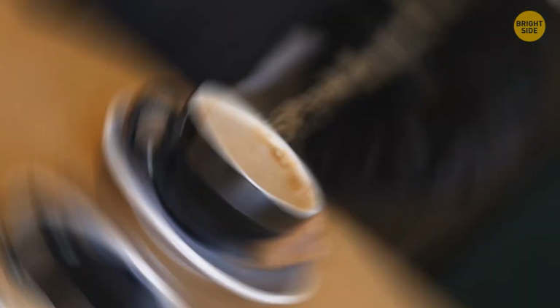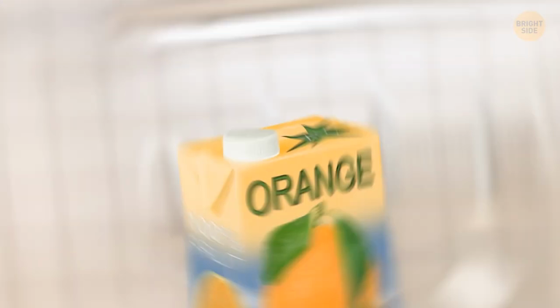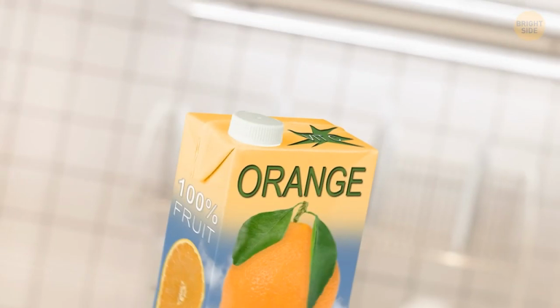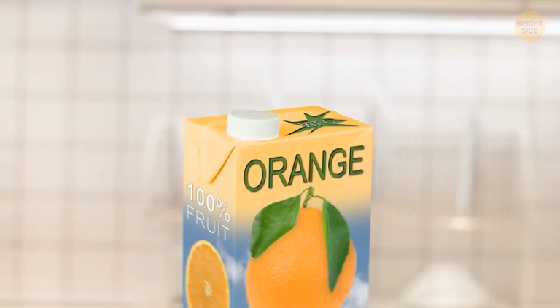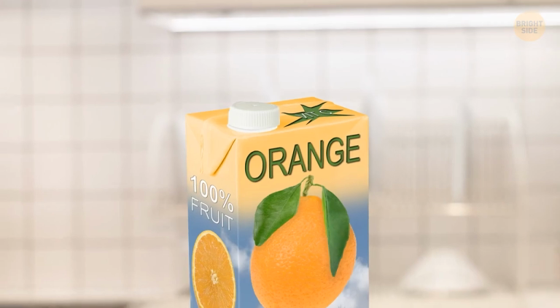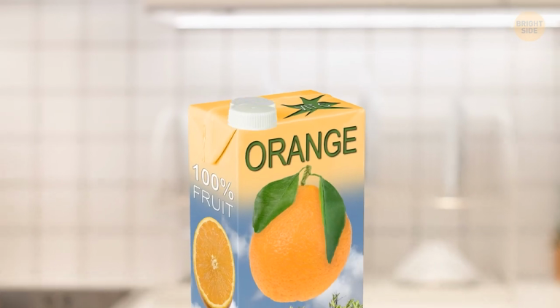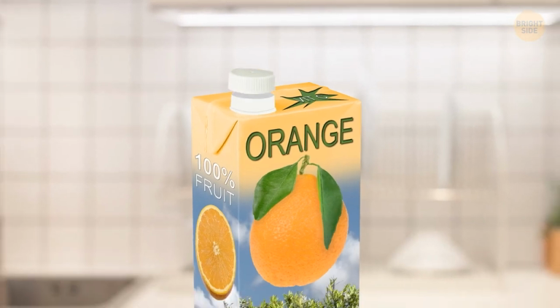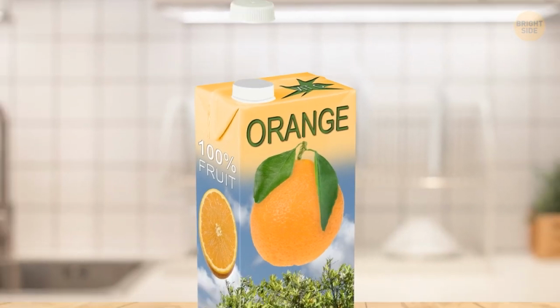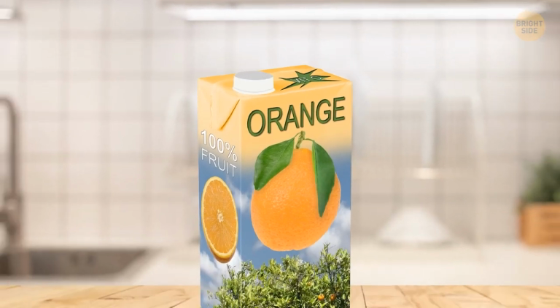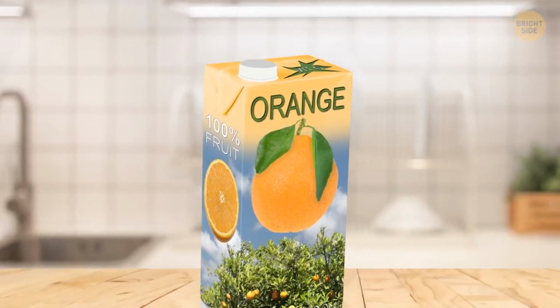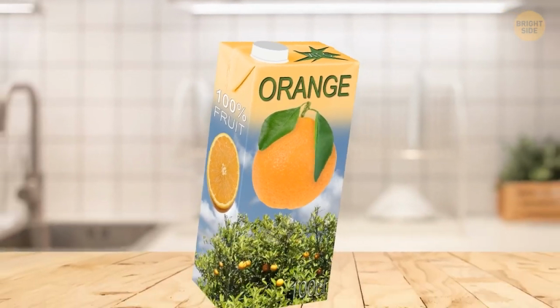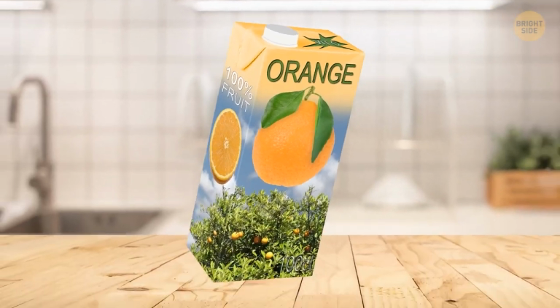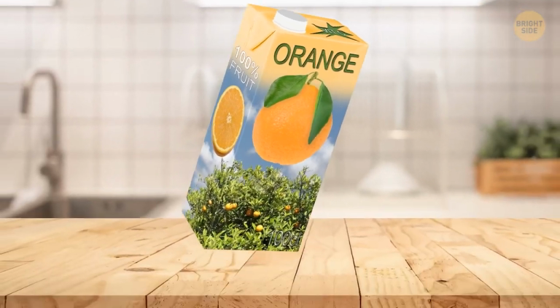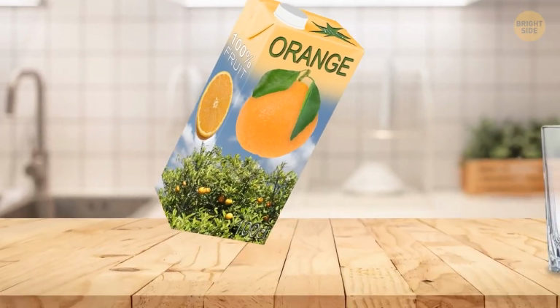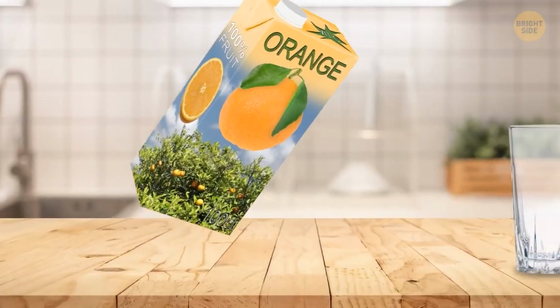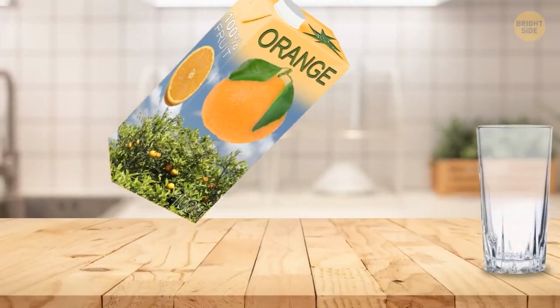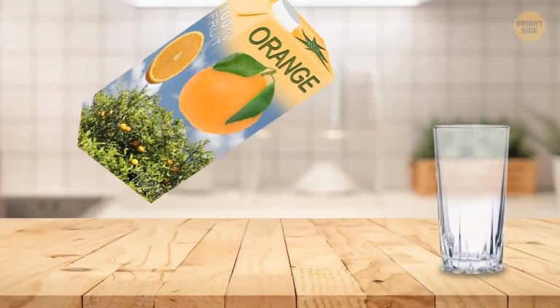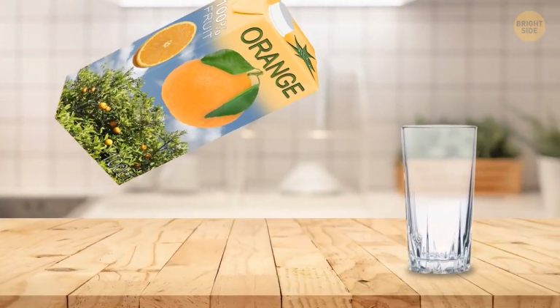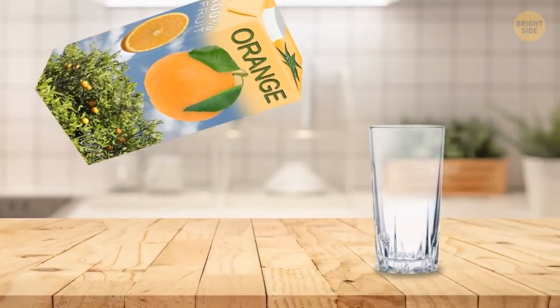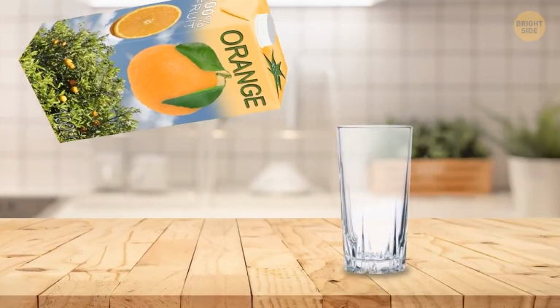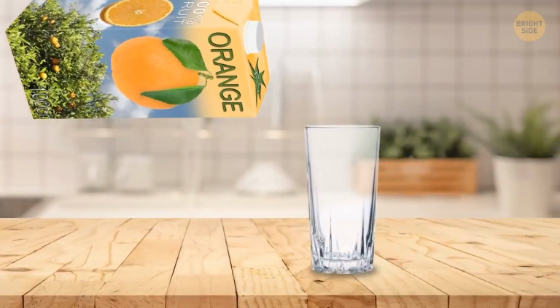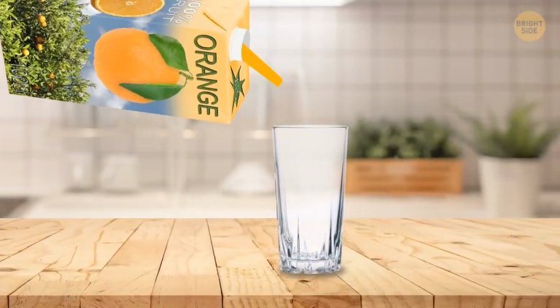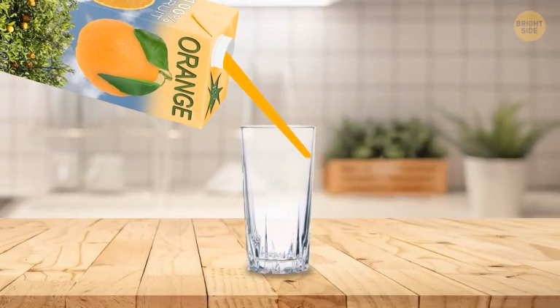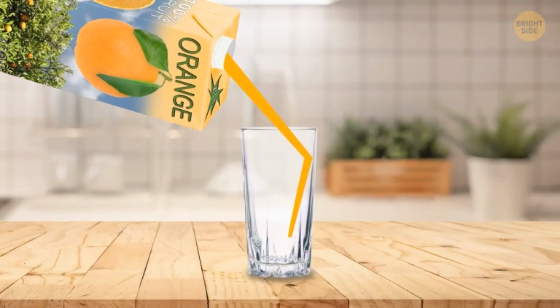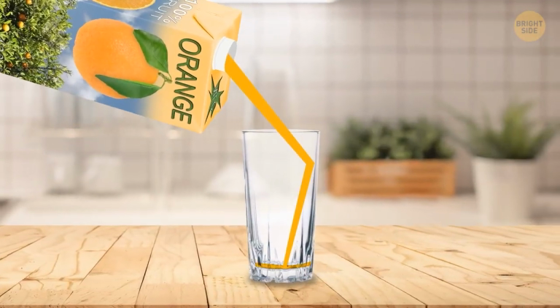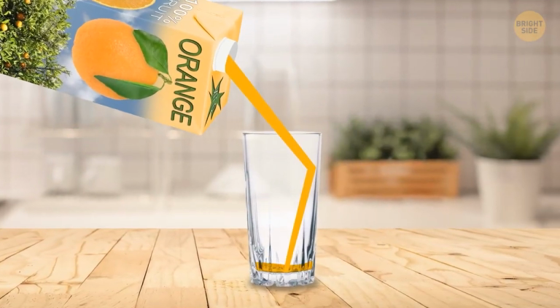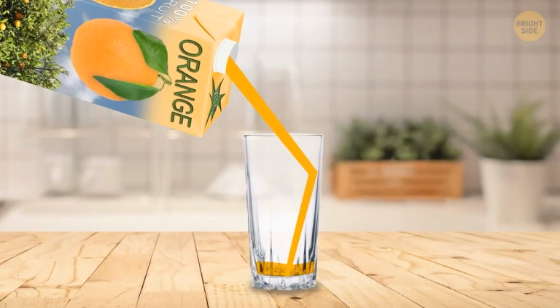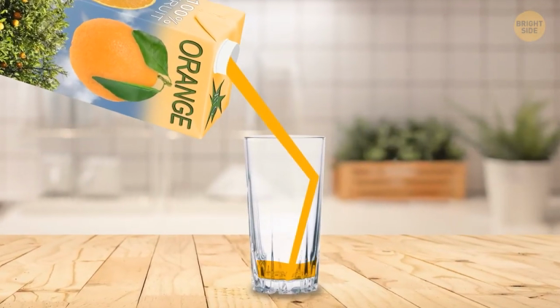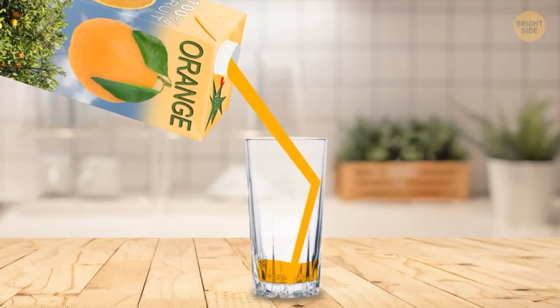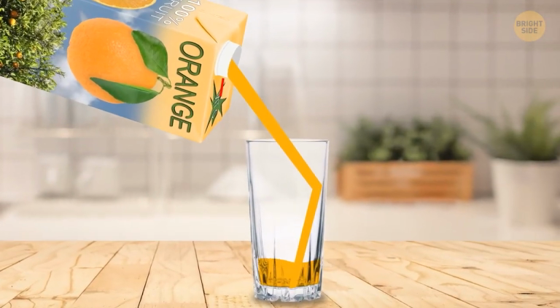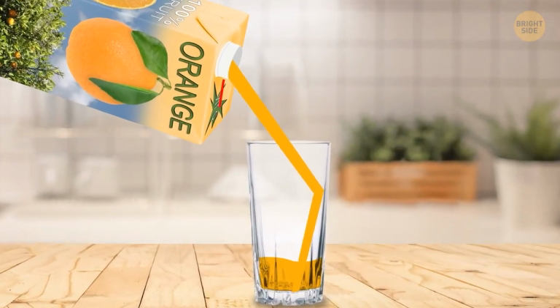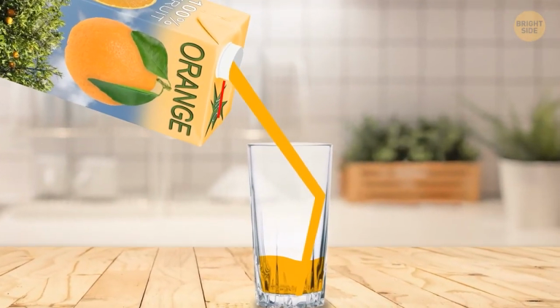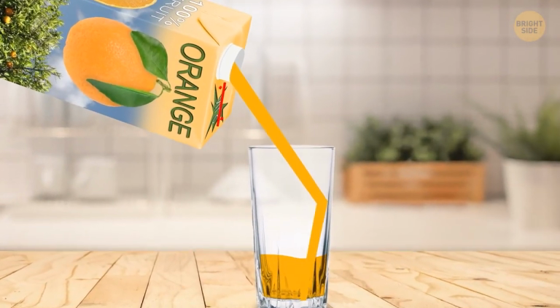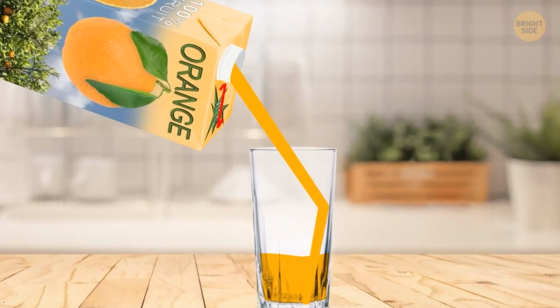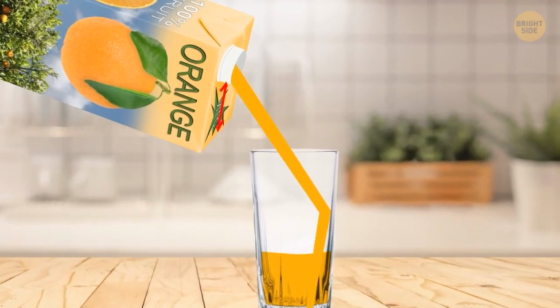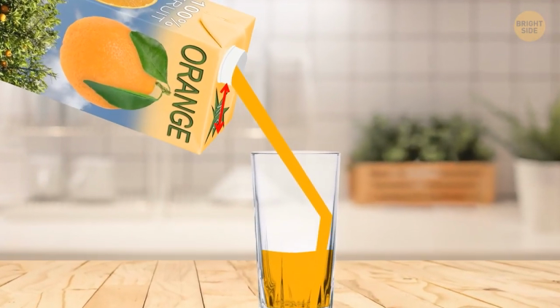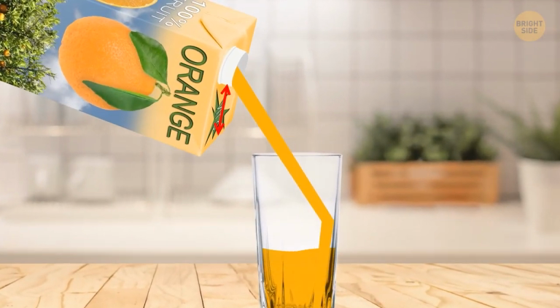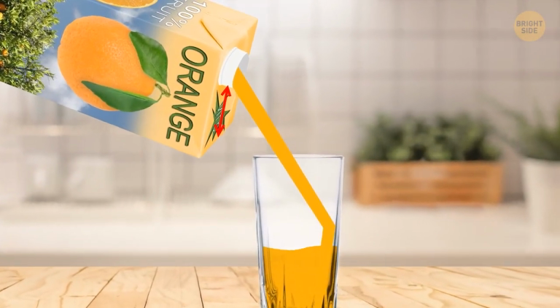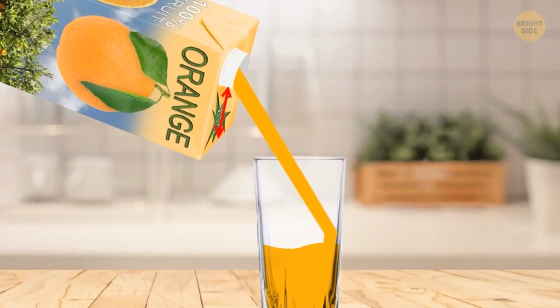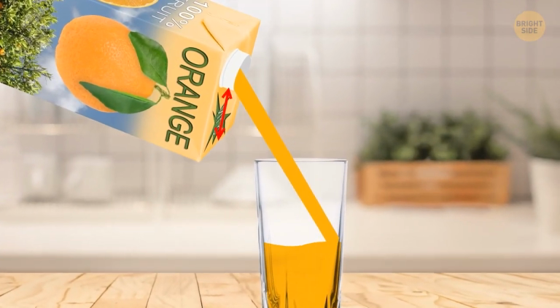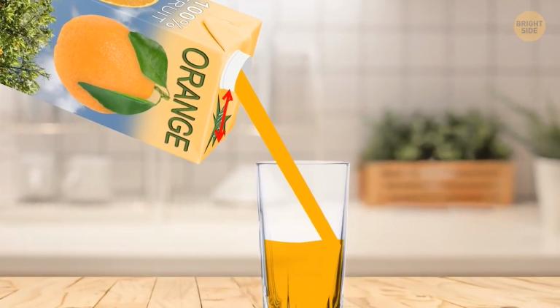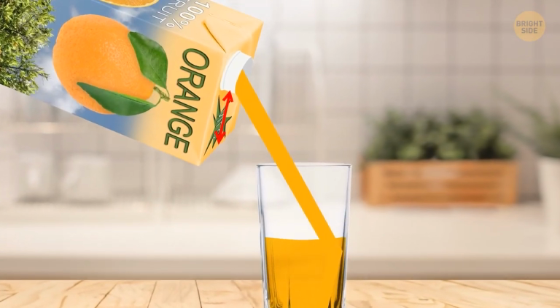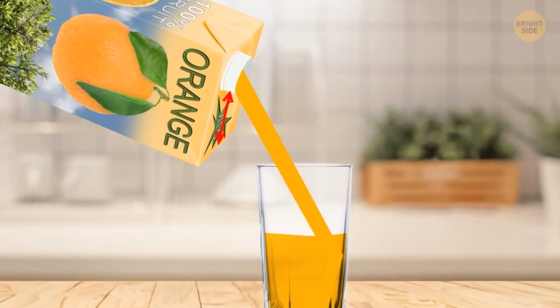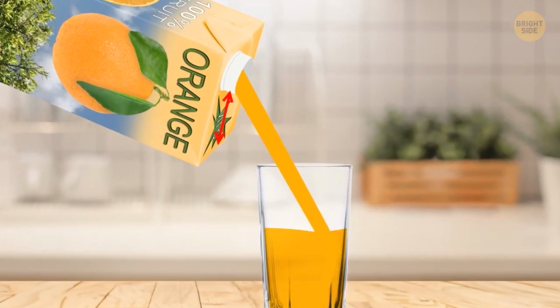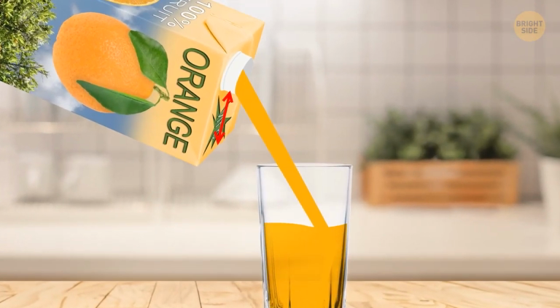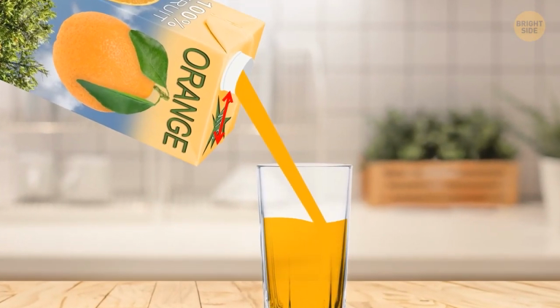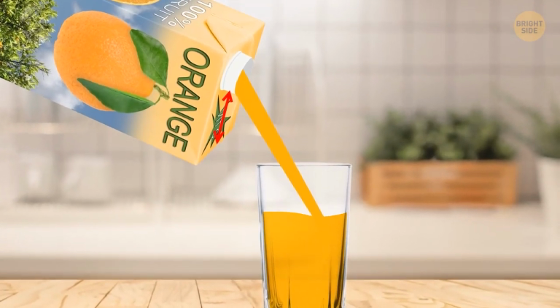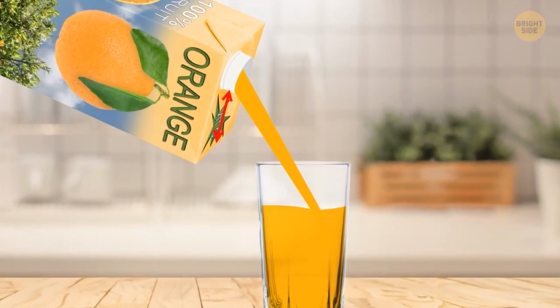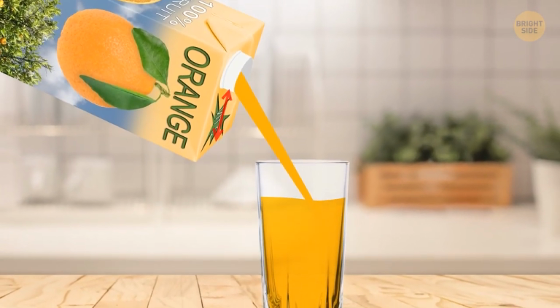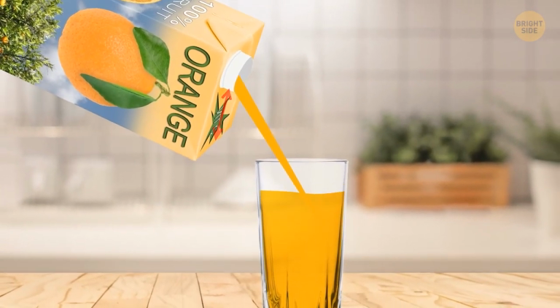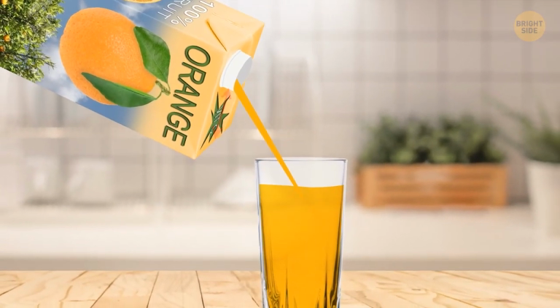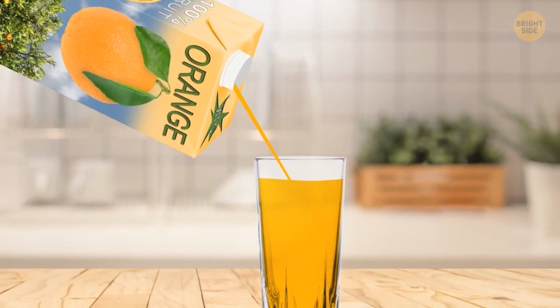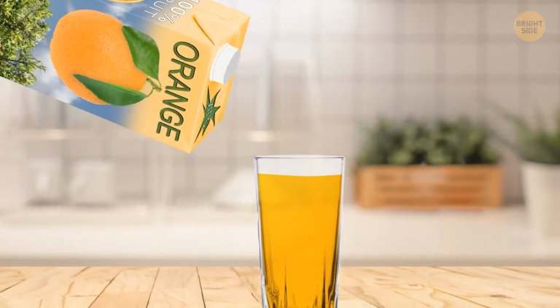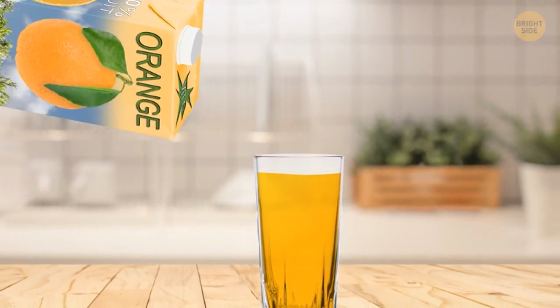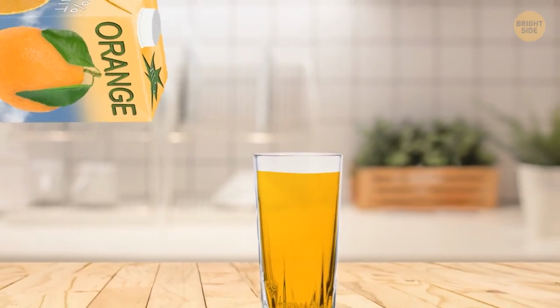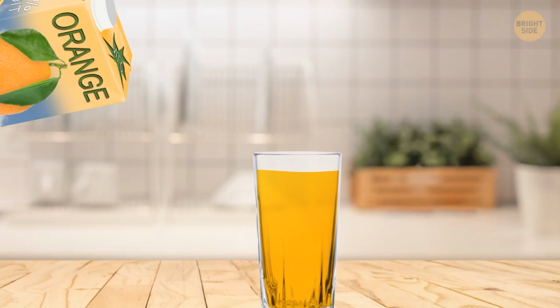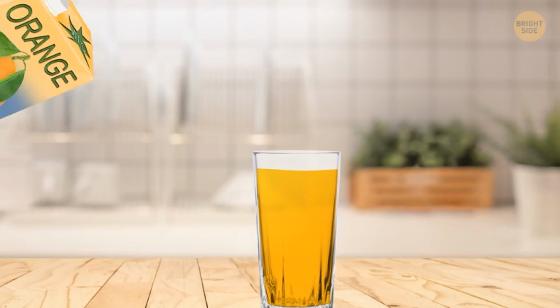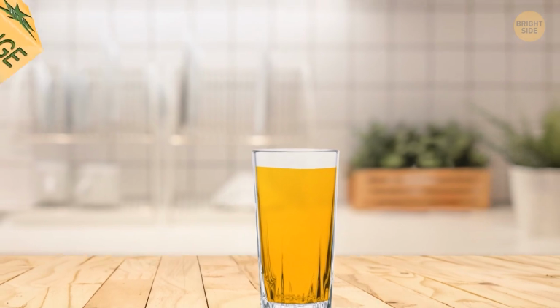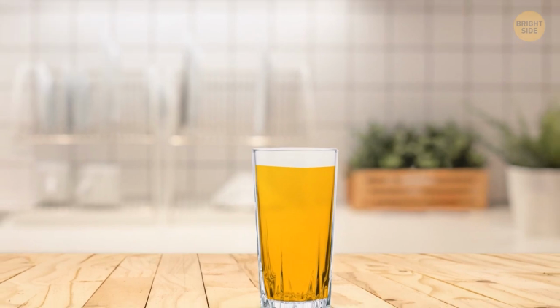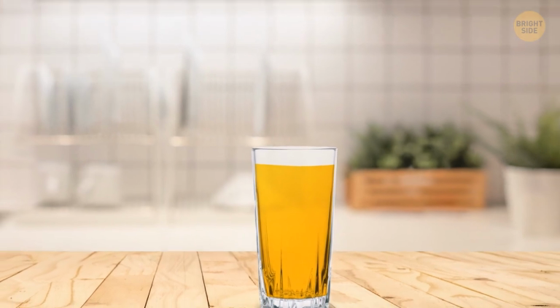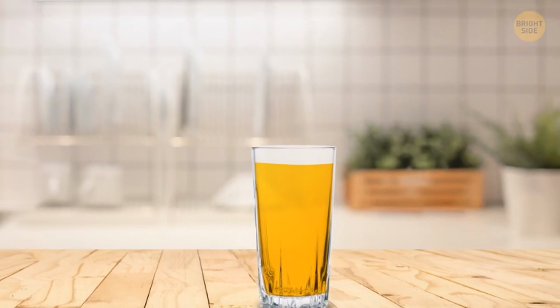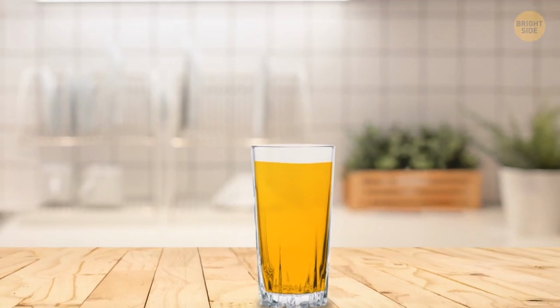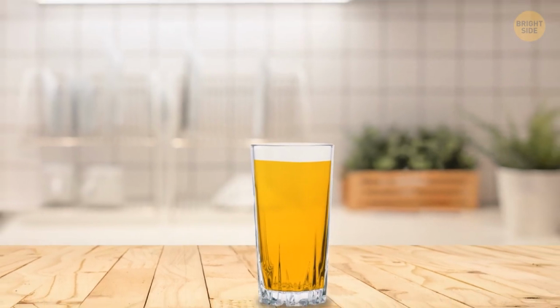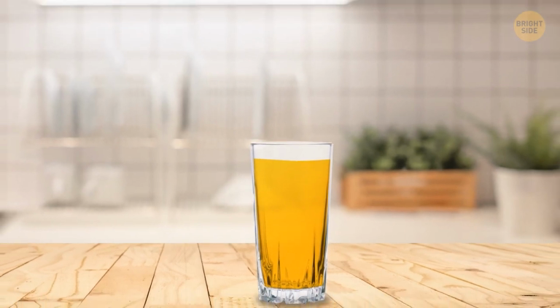When you pour juice or milk, keep the neck of the box at the top, above the glass. Then there will be less splashing.